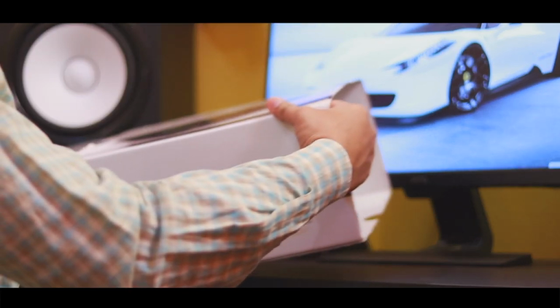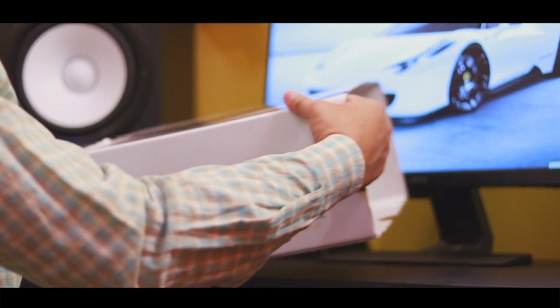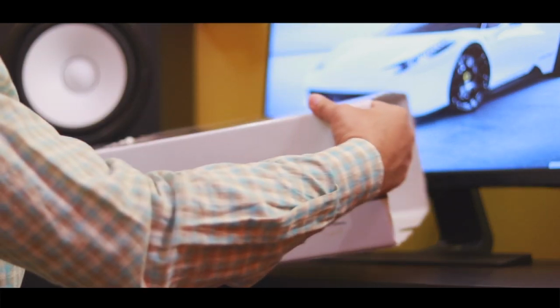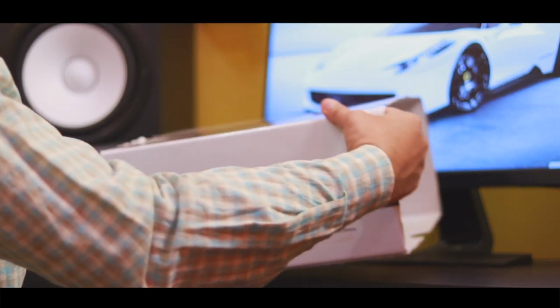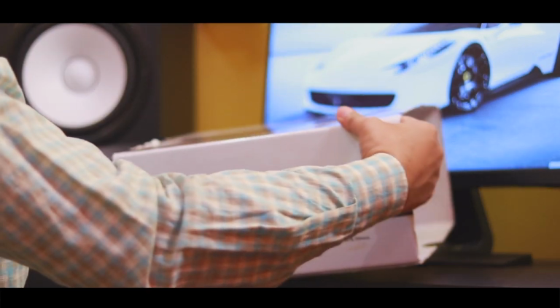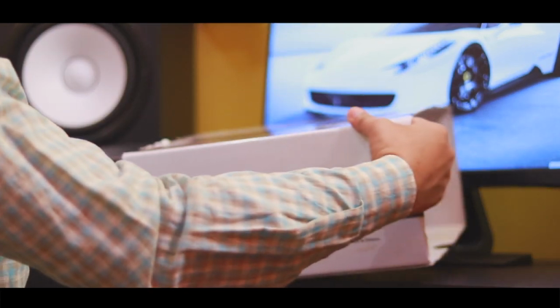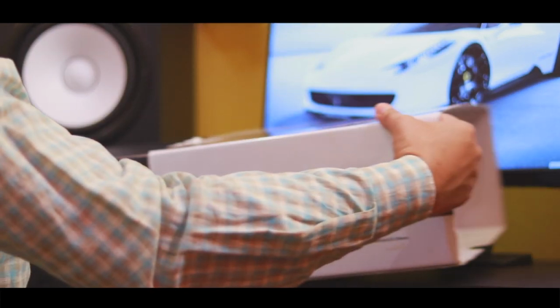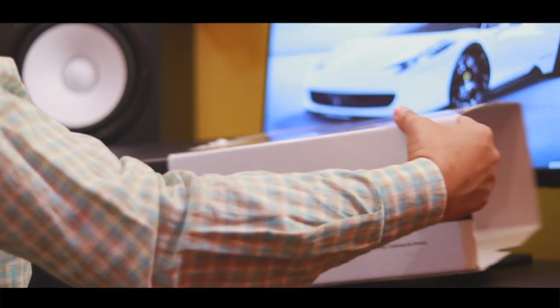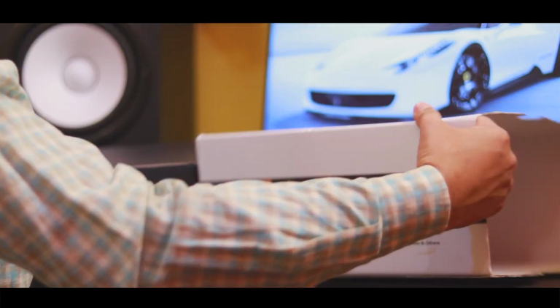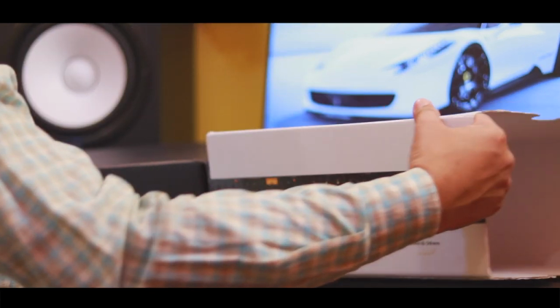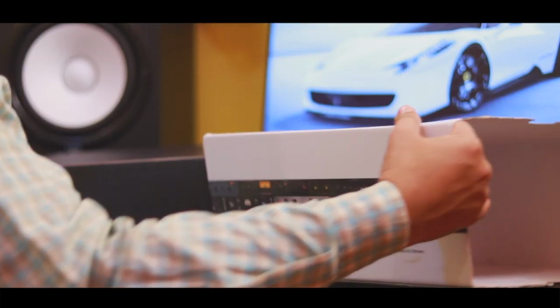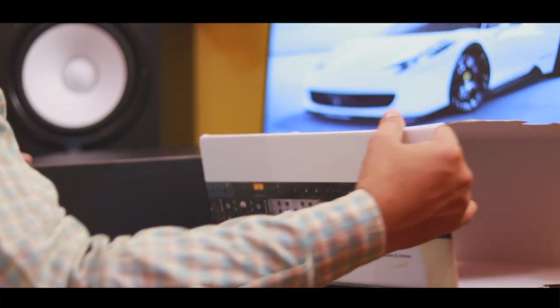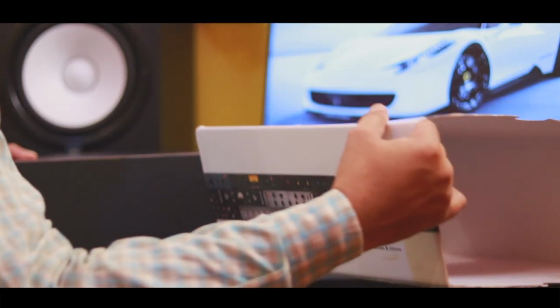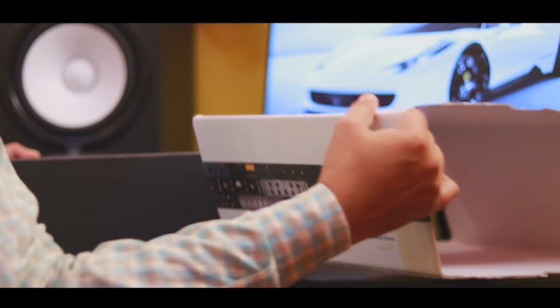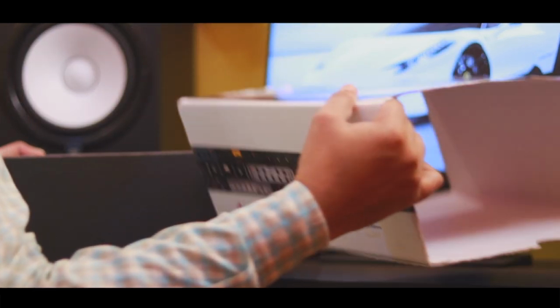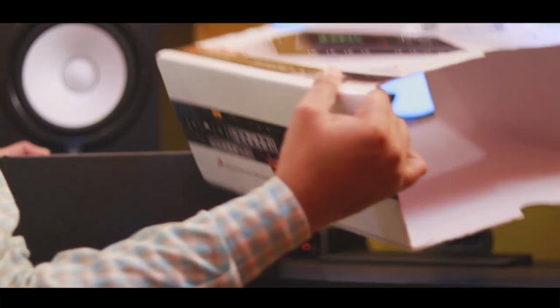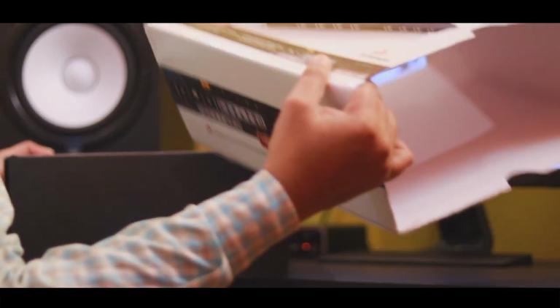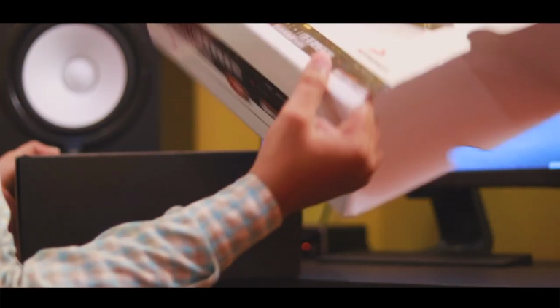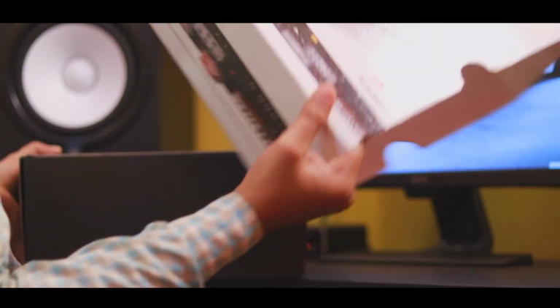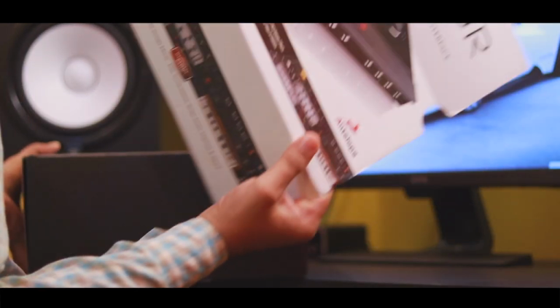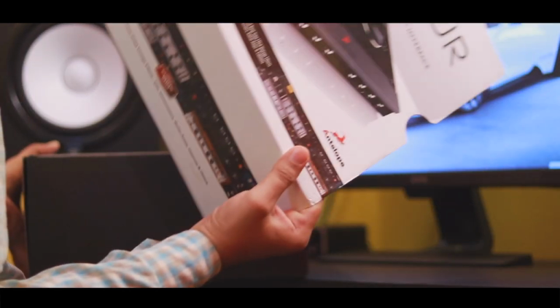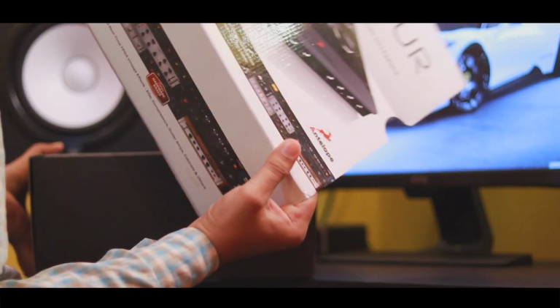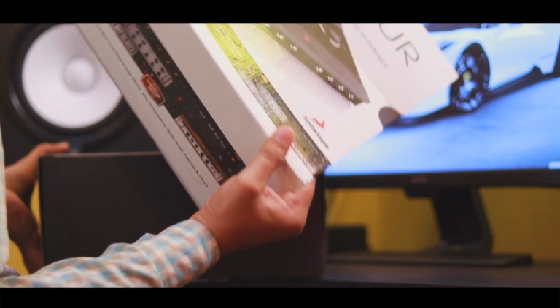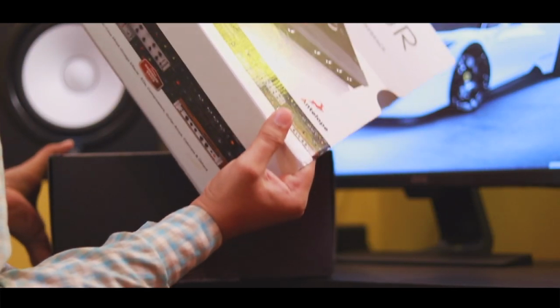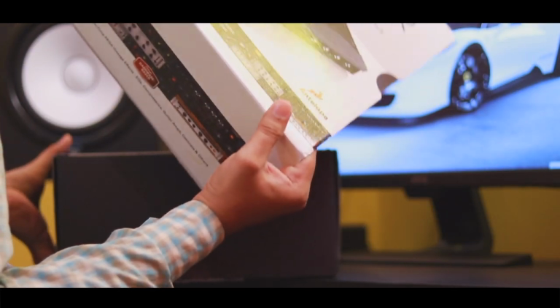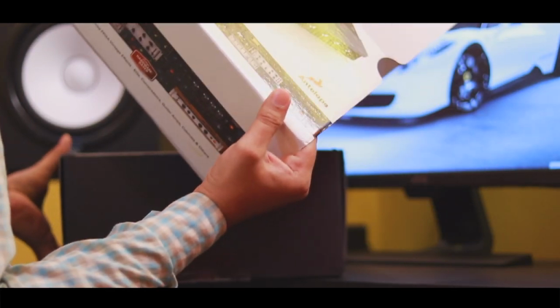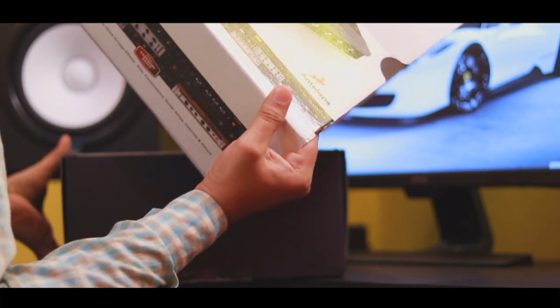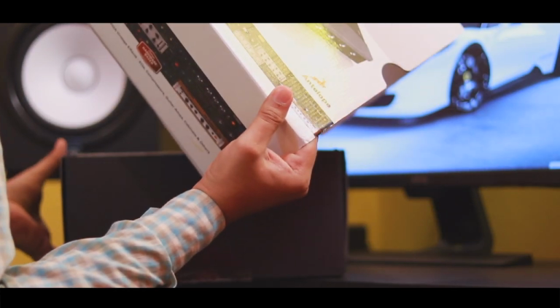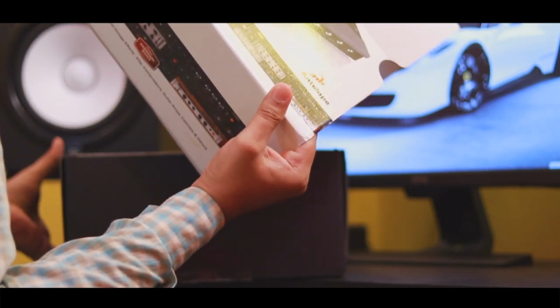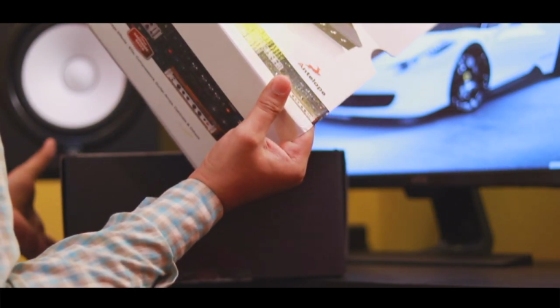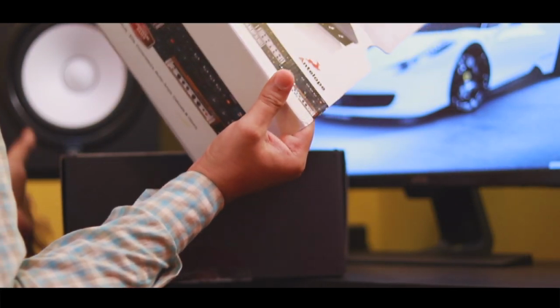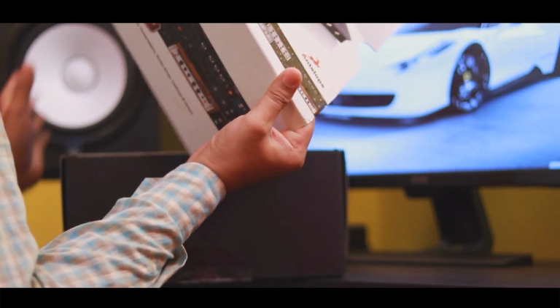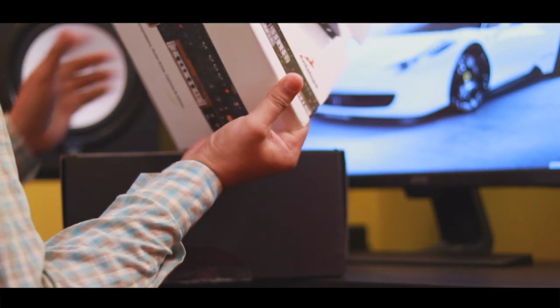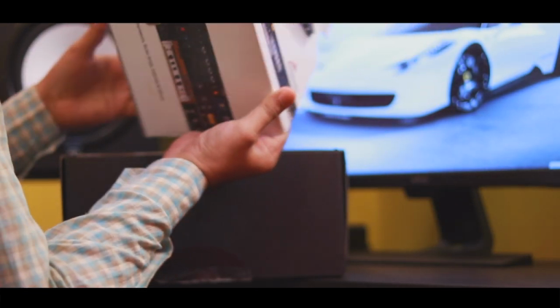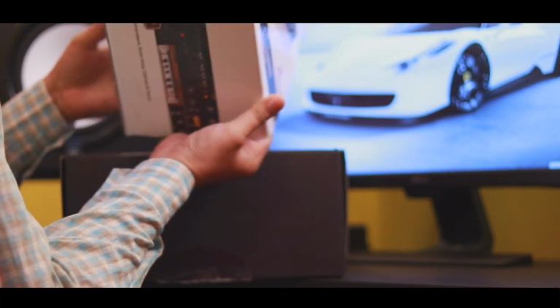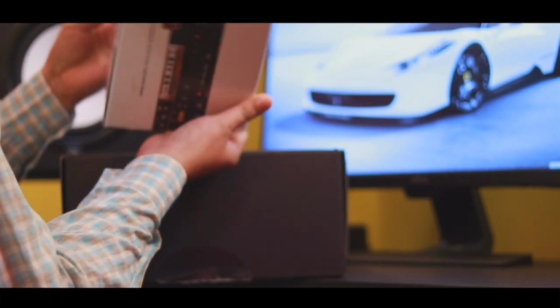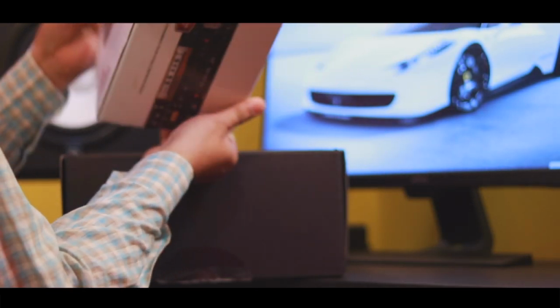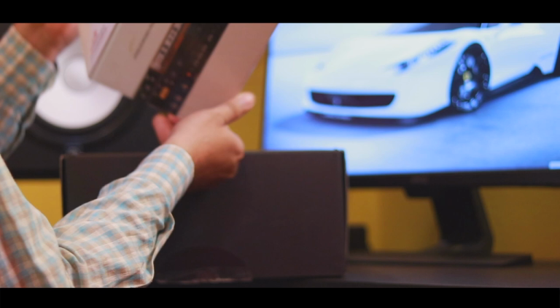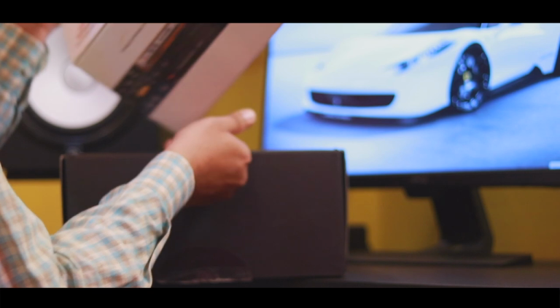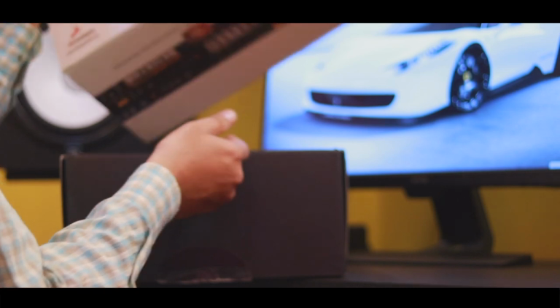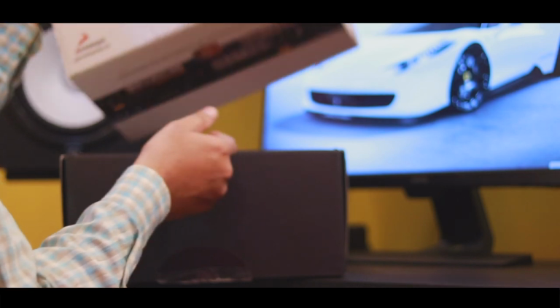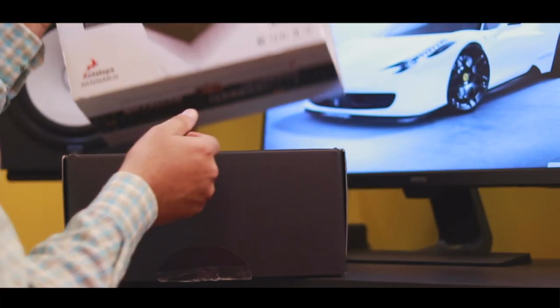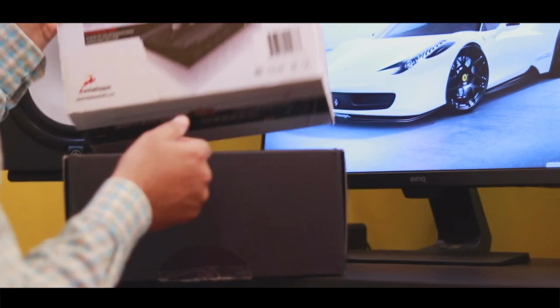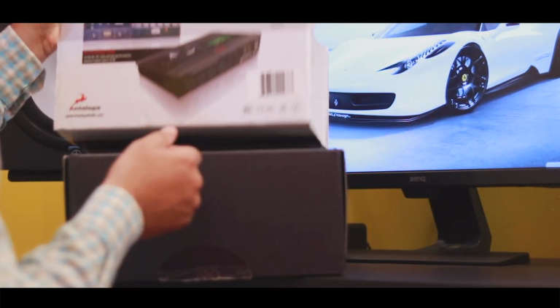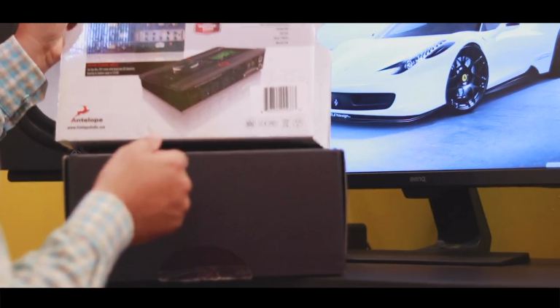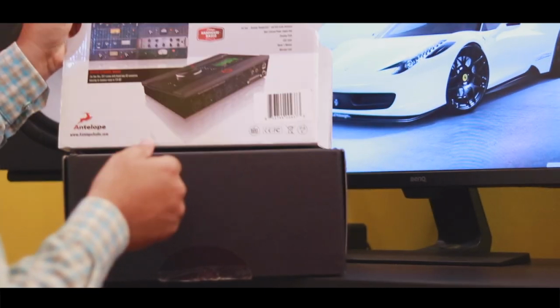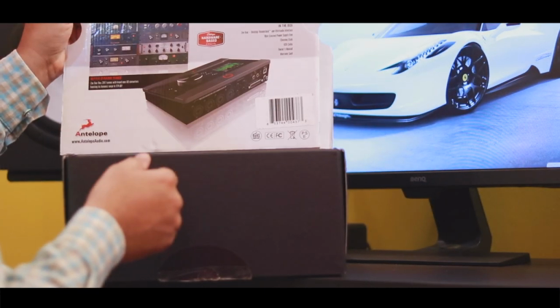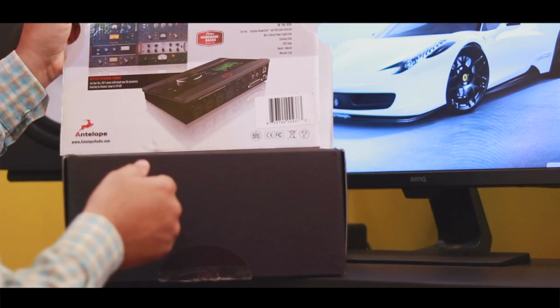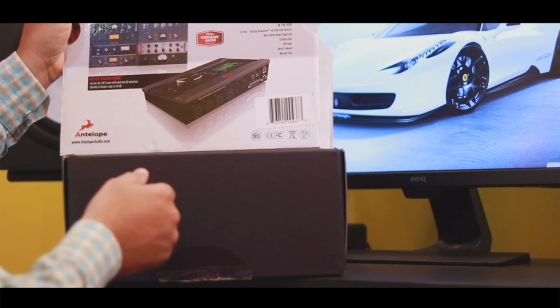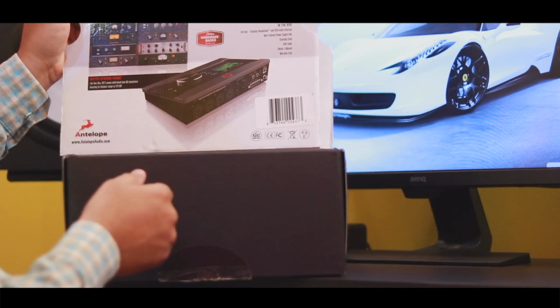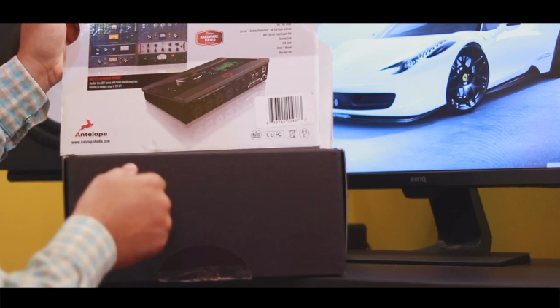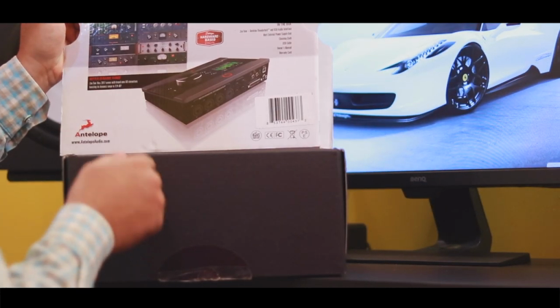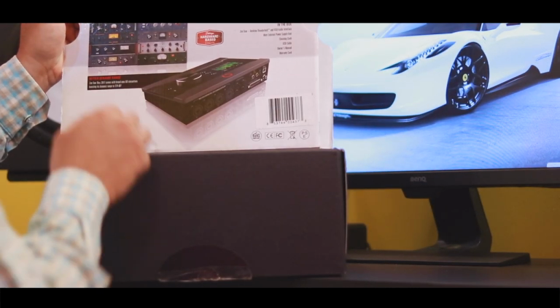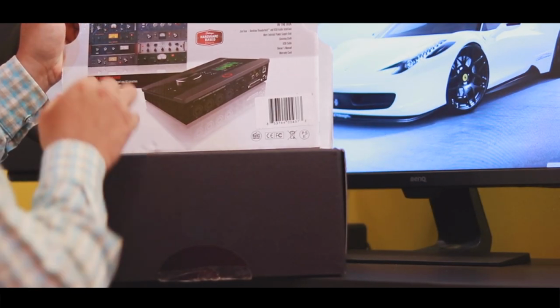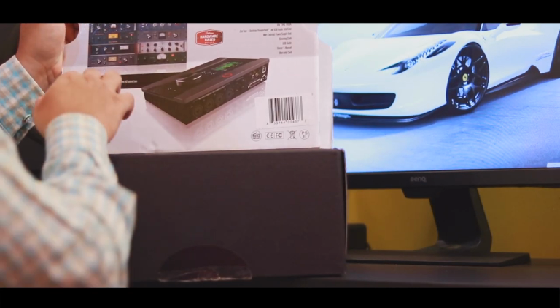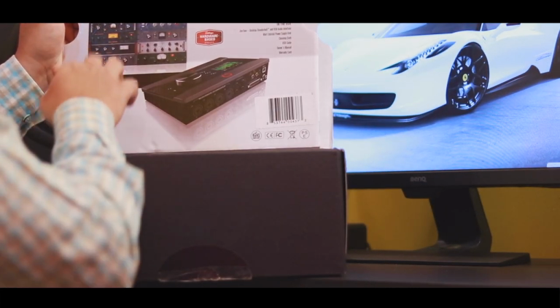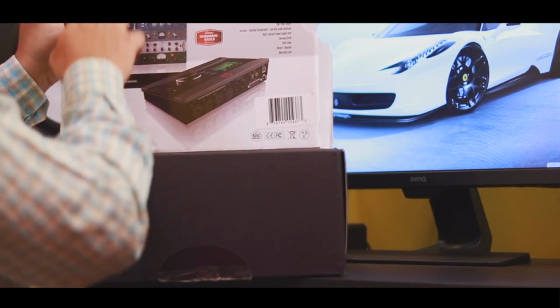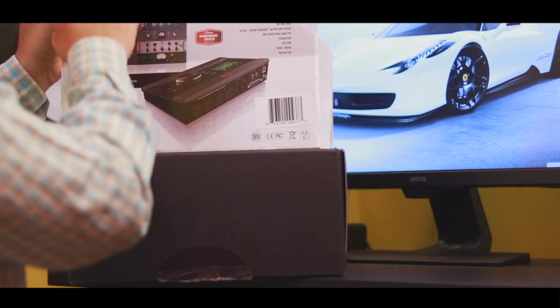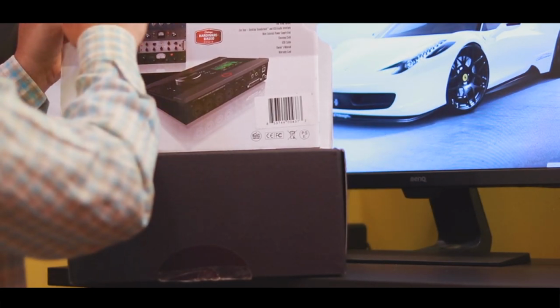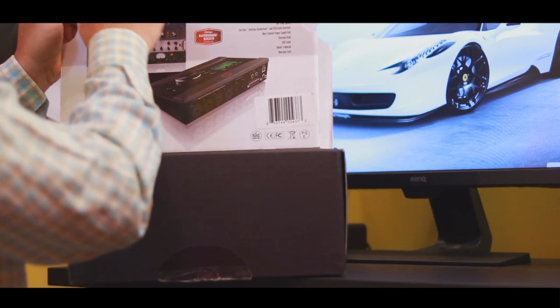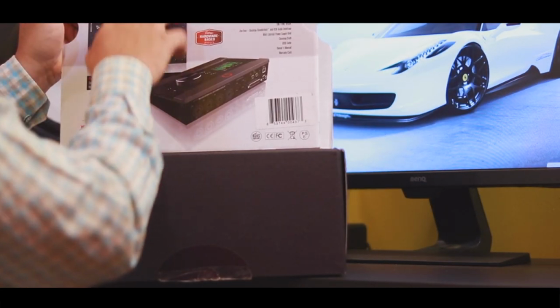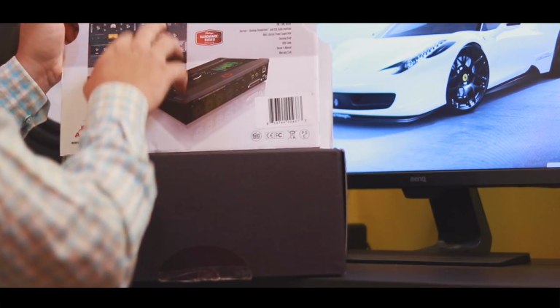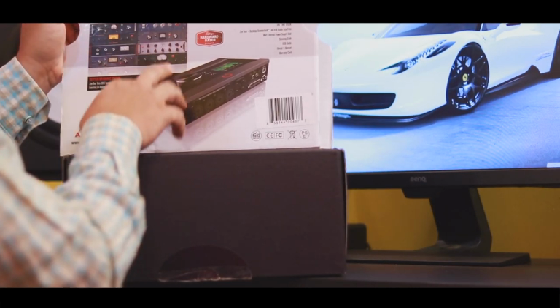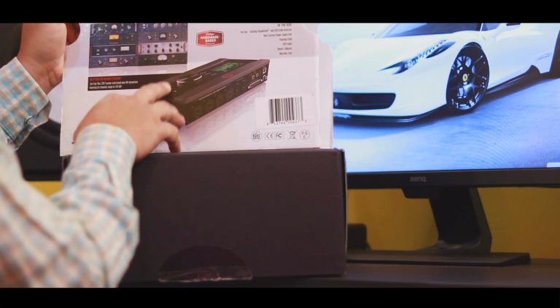This is a nice packaging provided by Antelope. This is the device and the packaging. This is the analog model access to Antelope FX.